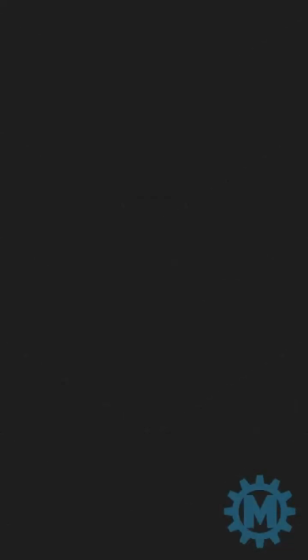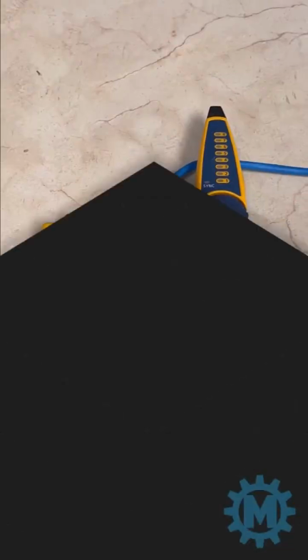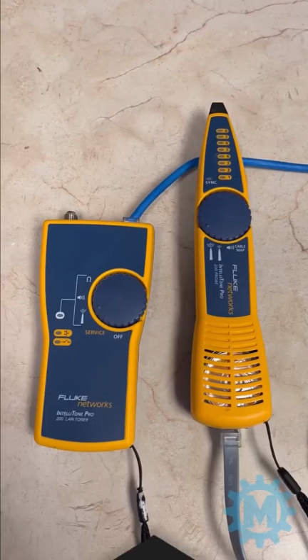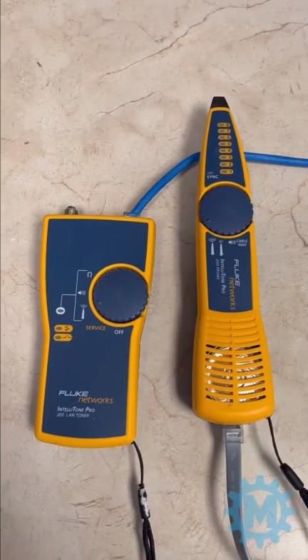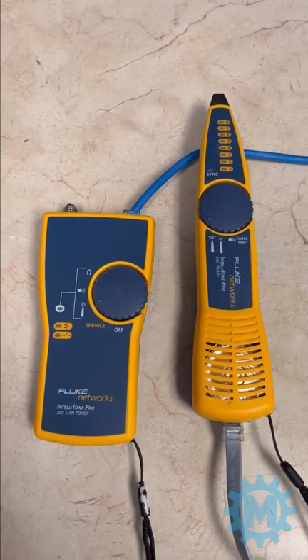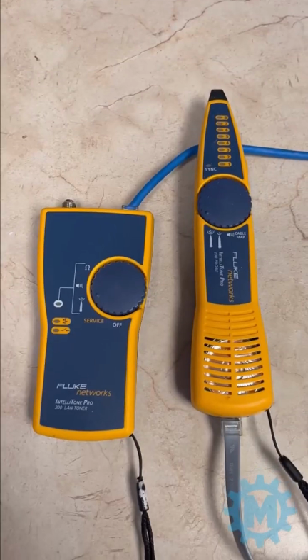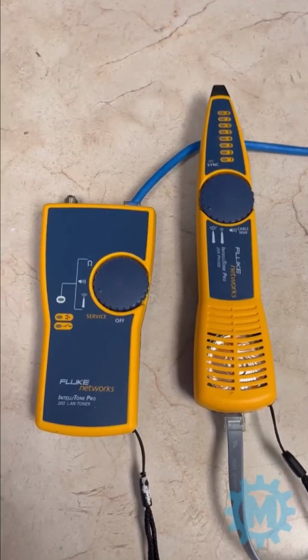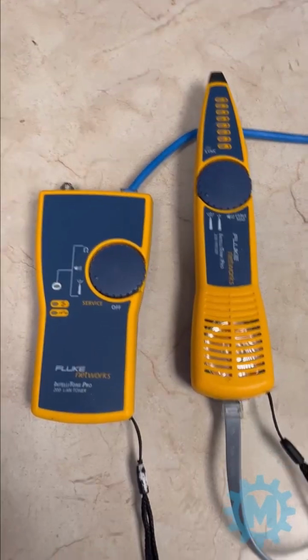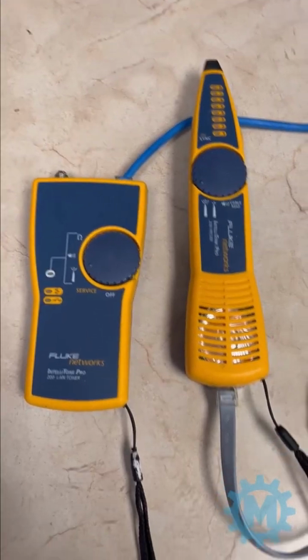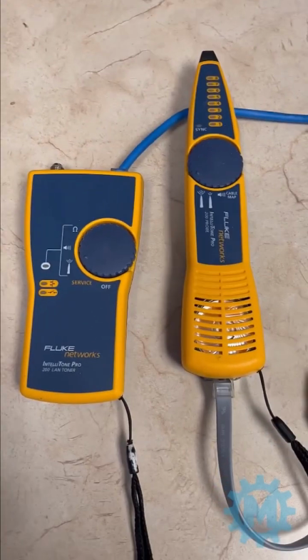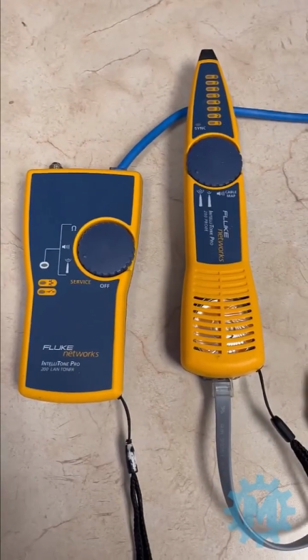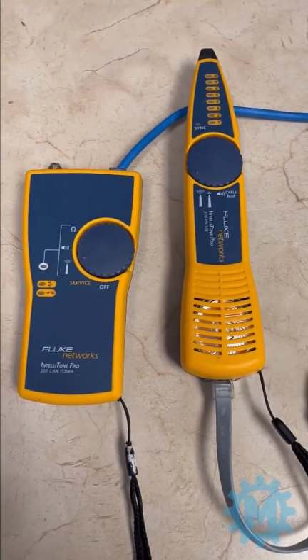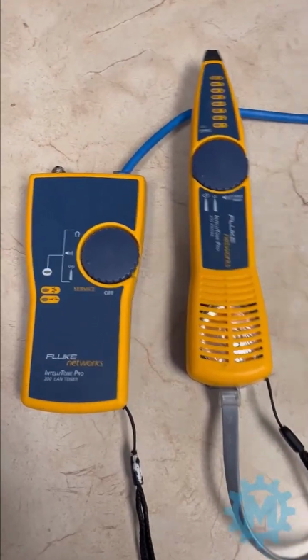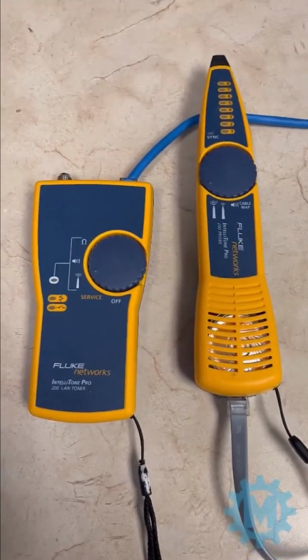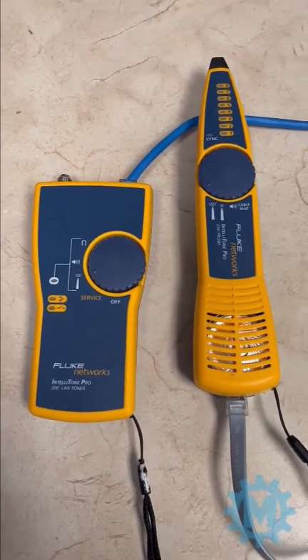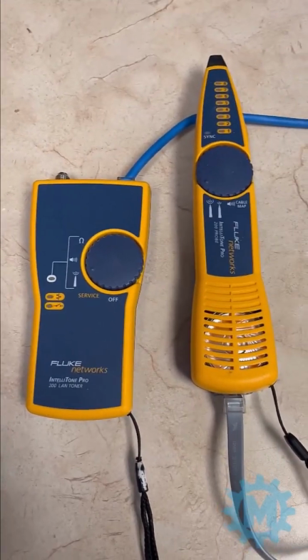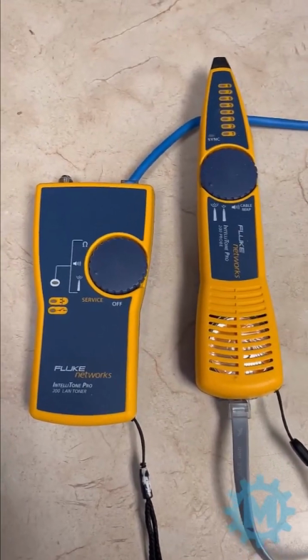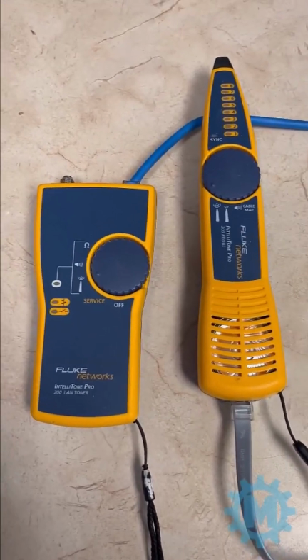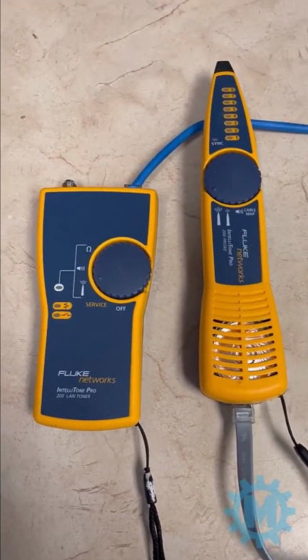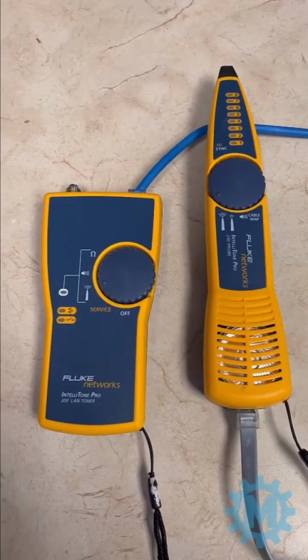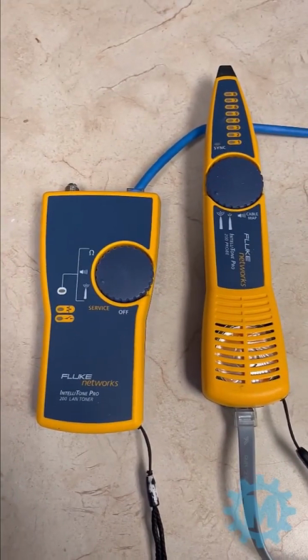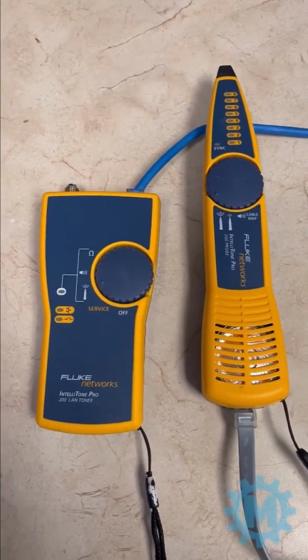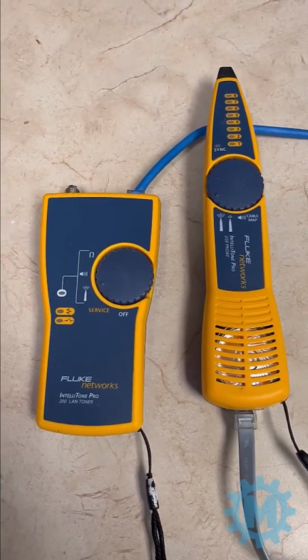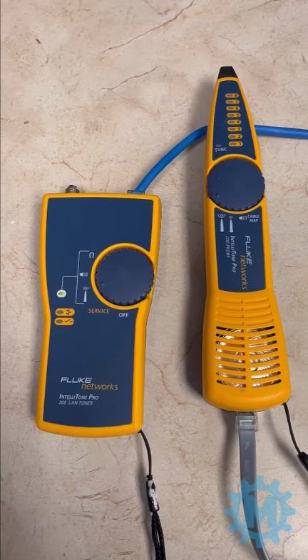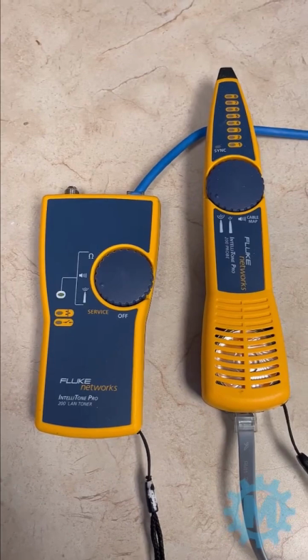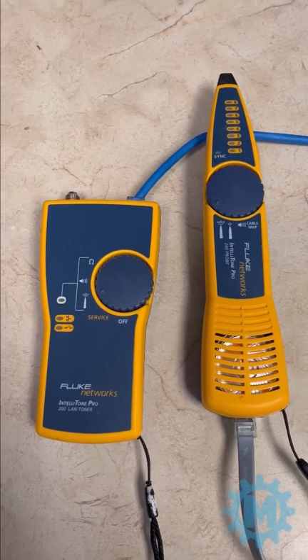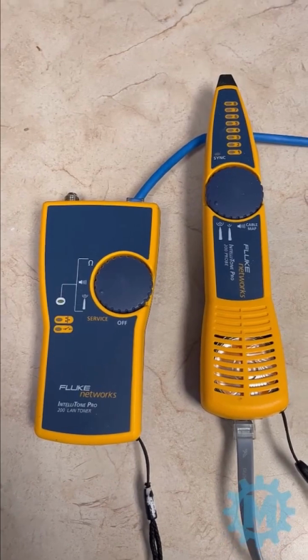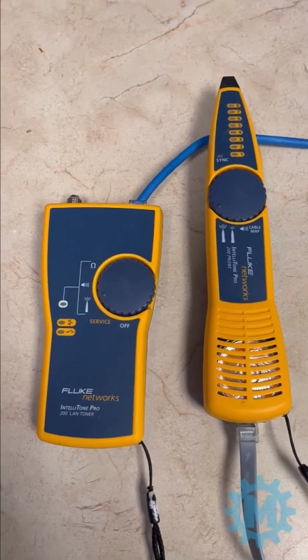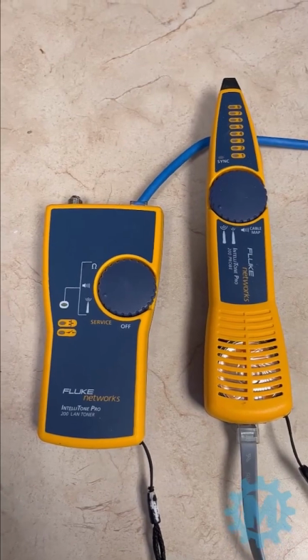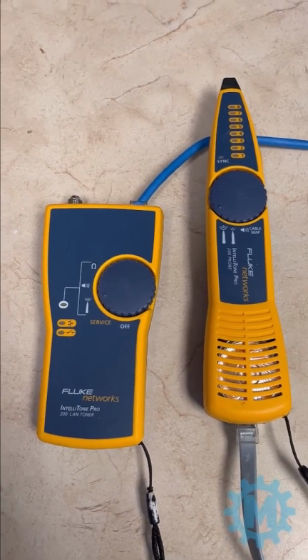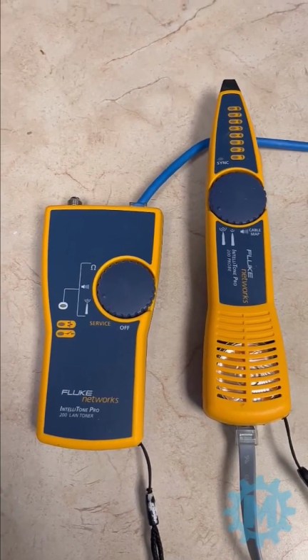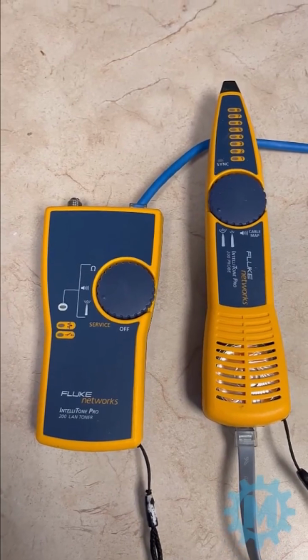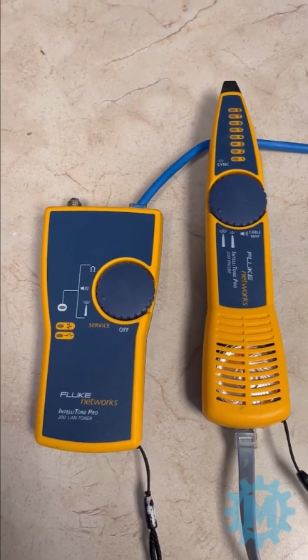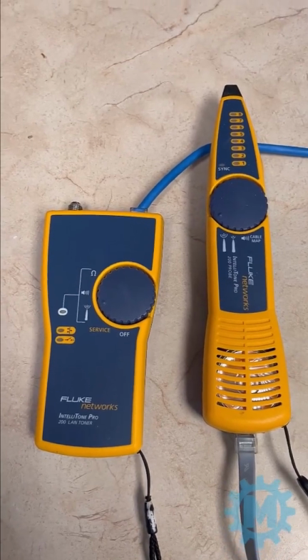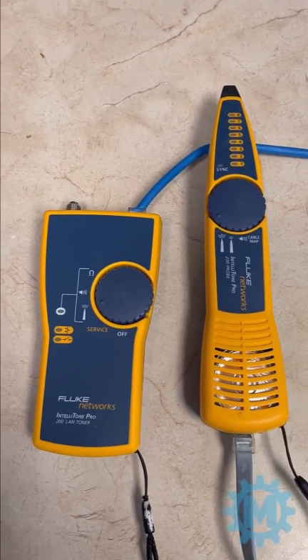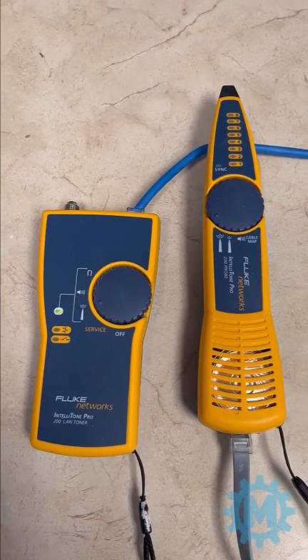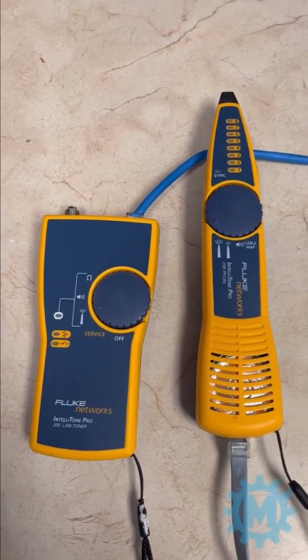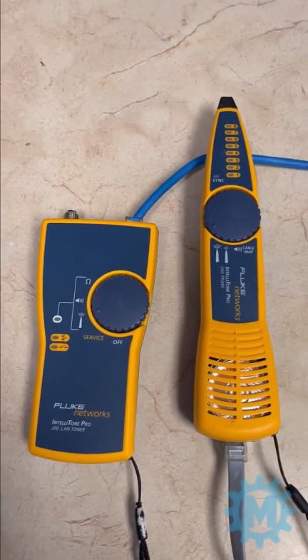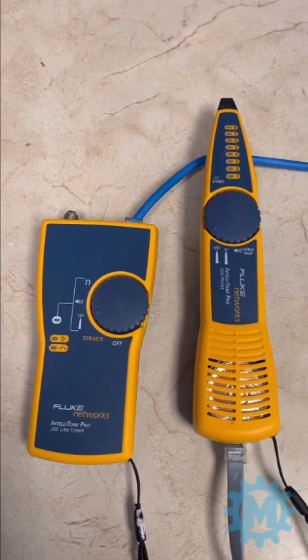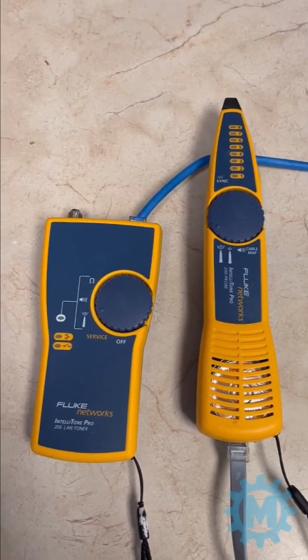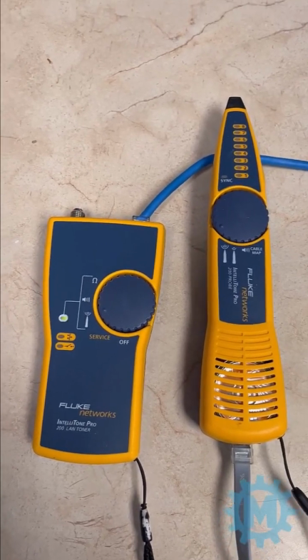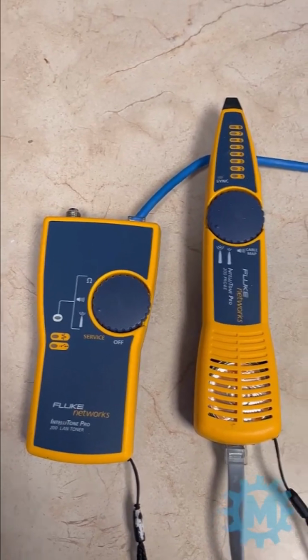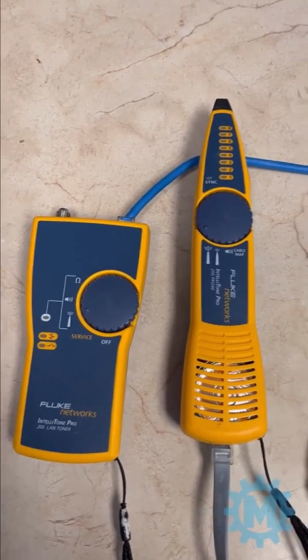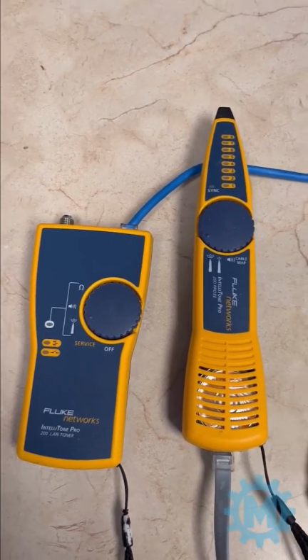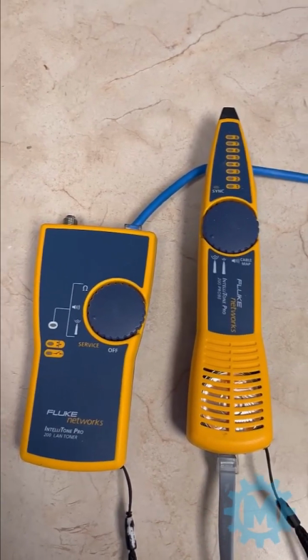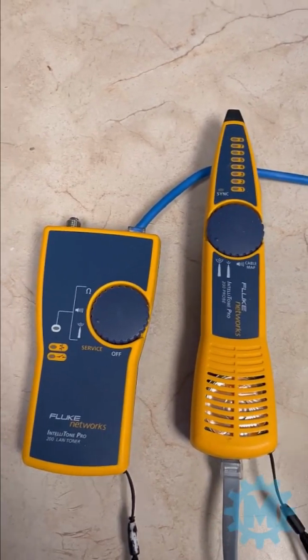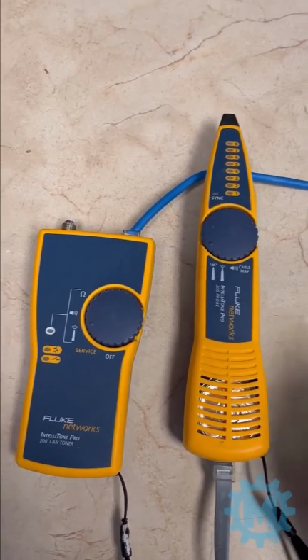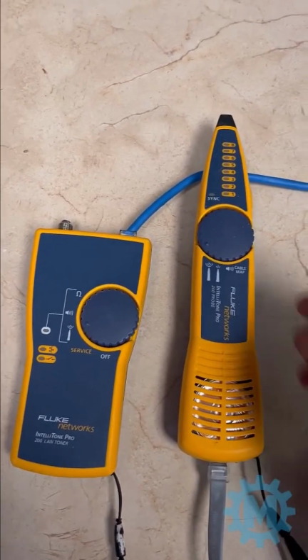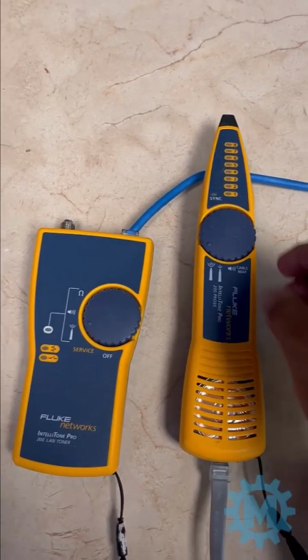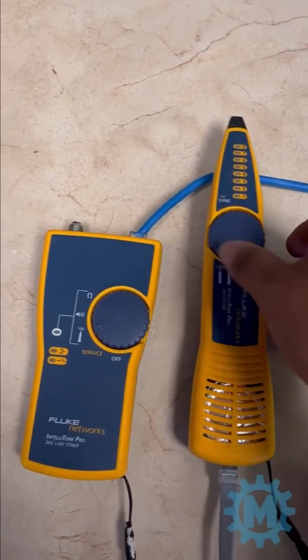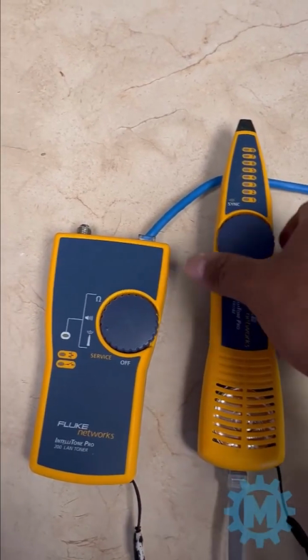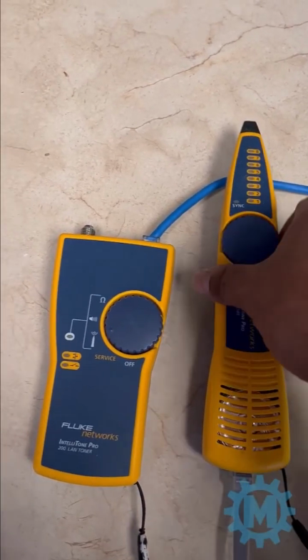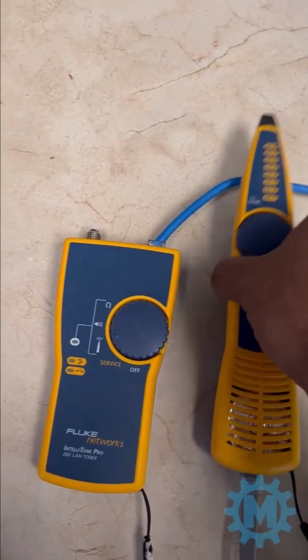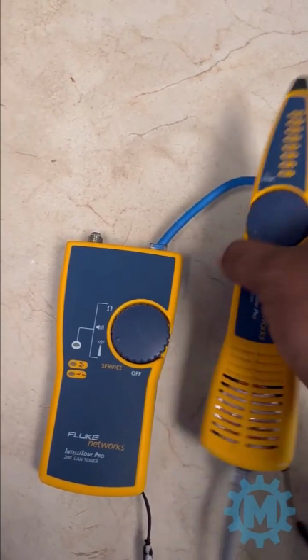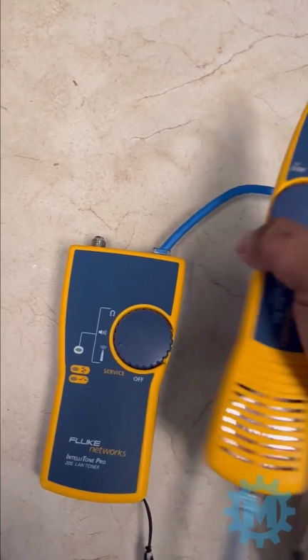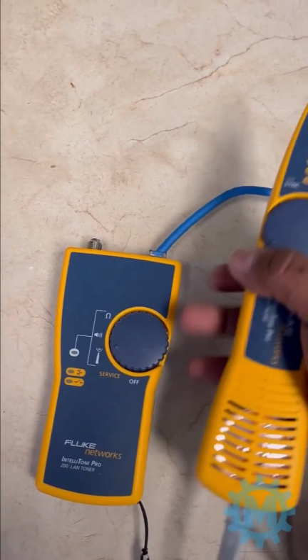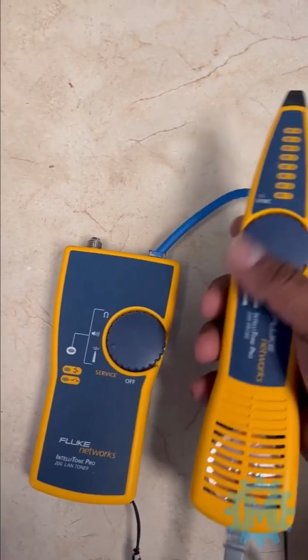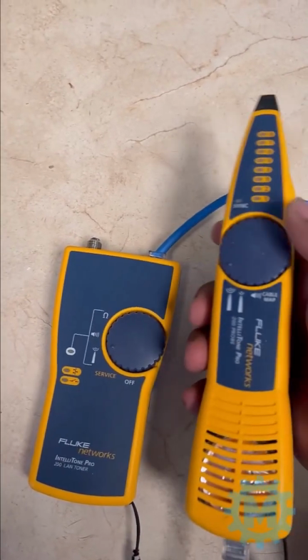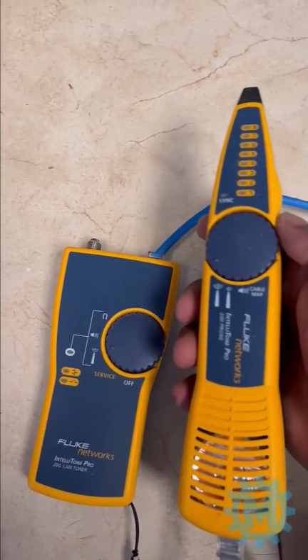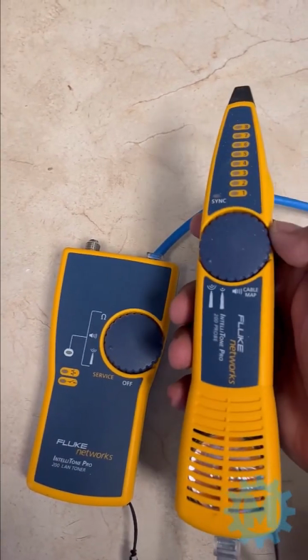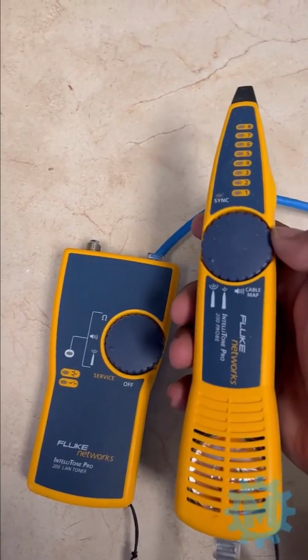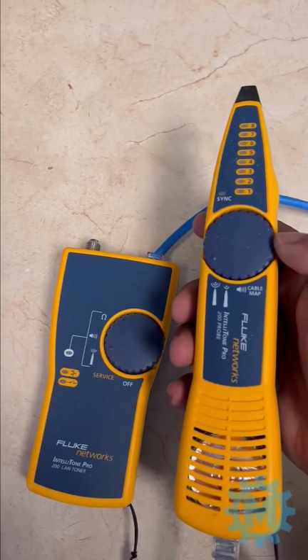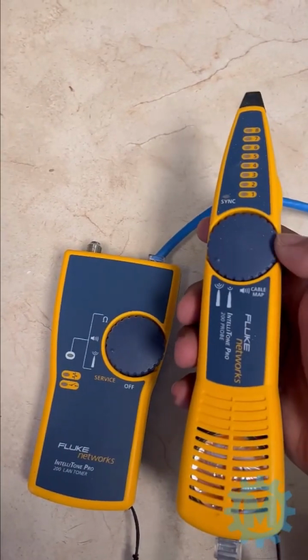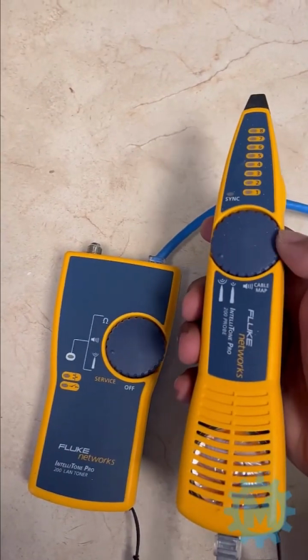The last sound I will go over is when a cable is terminated into the wrong slot.